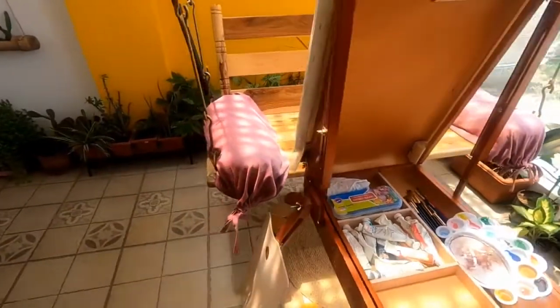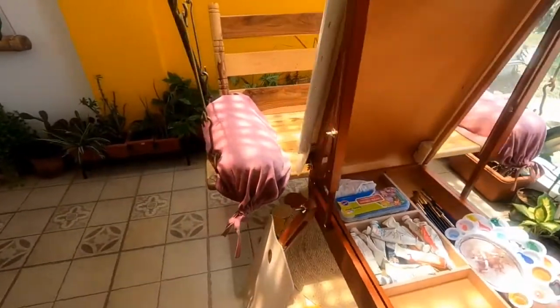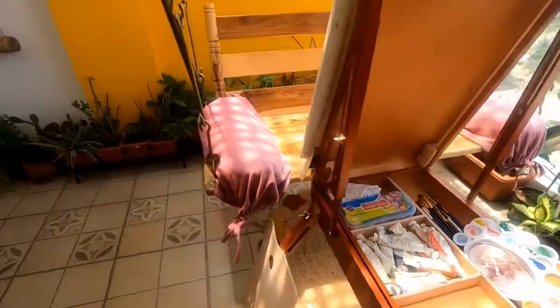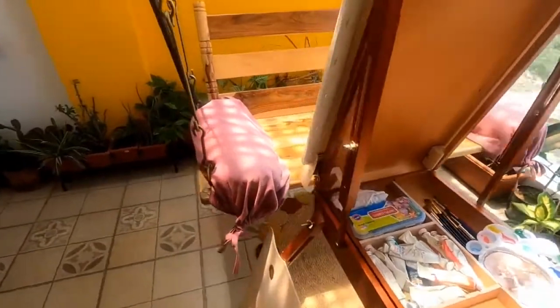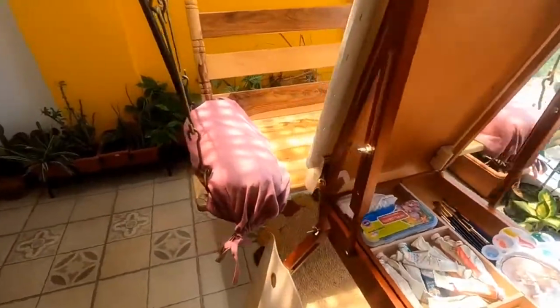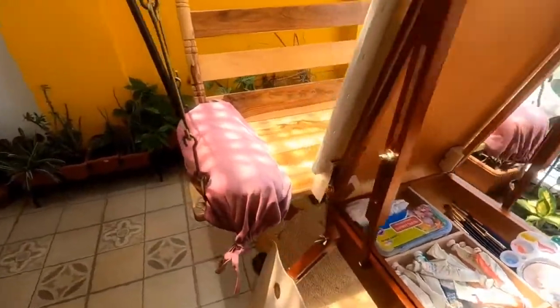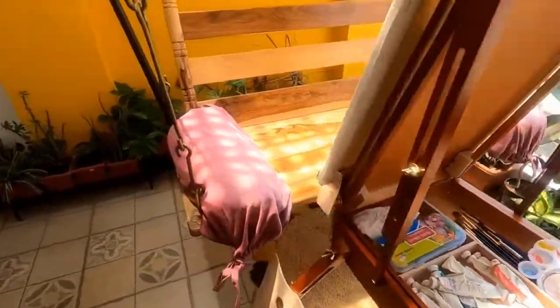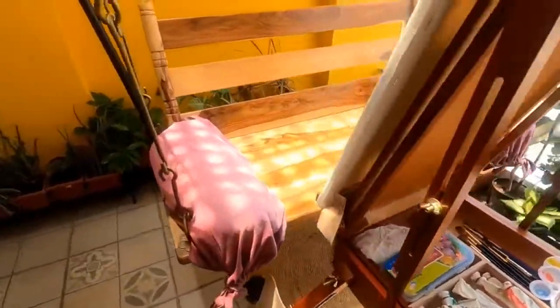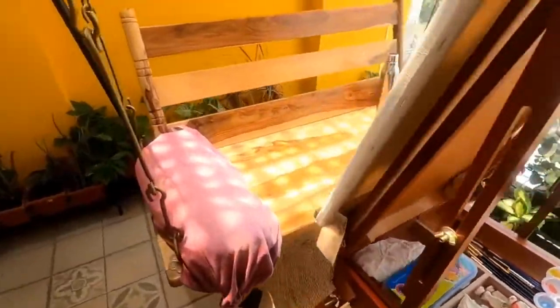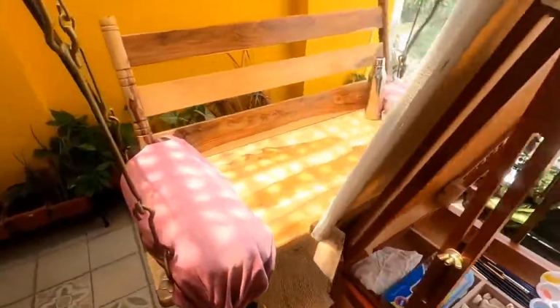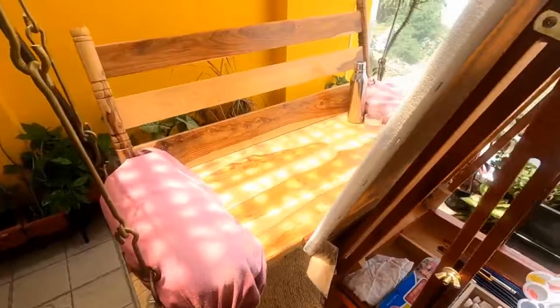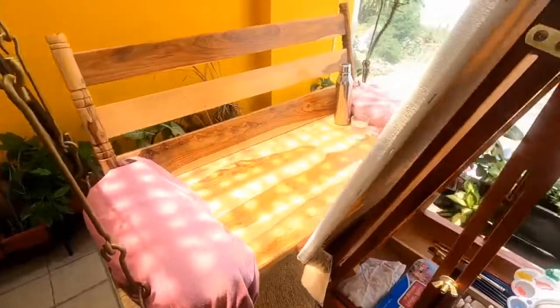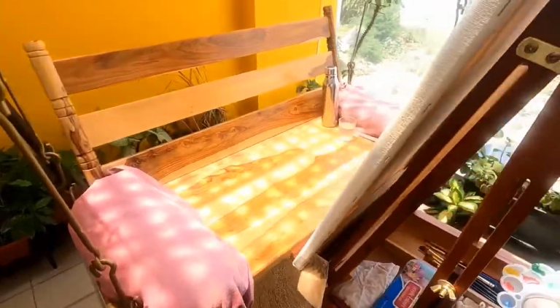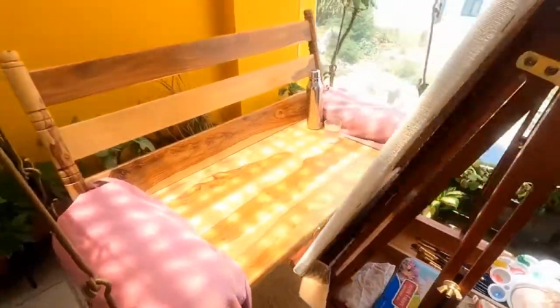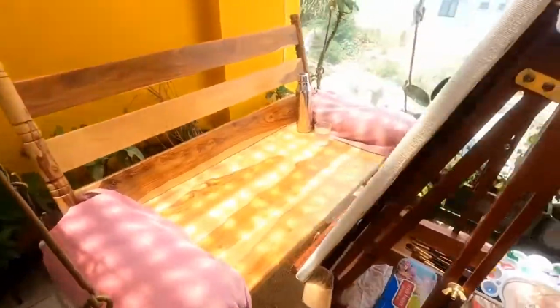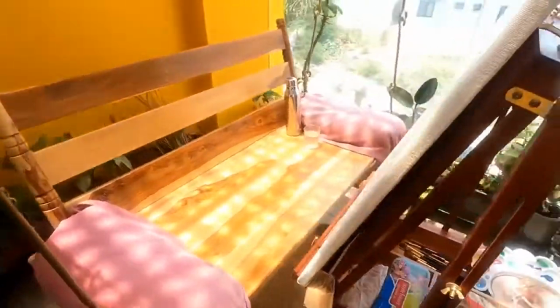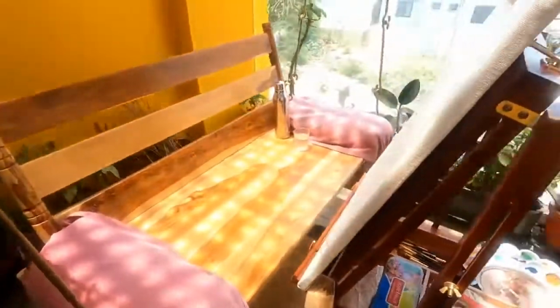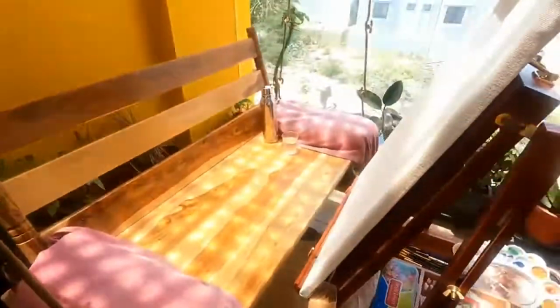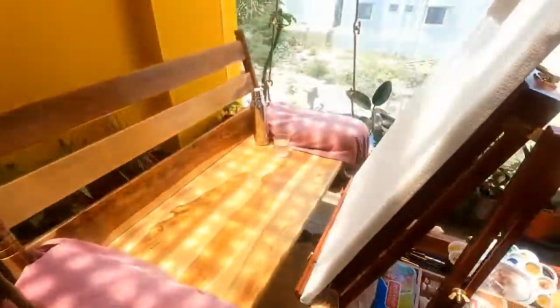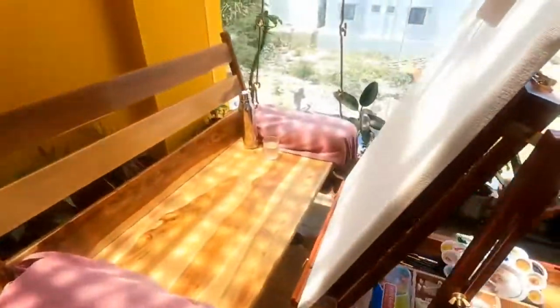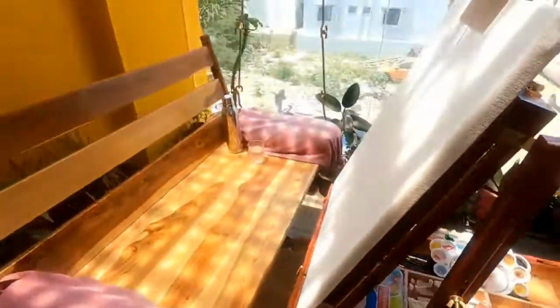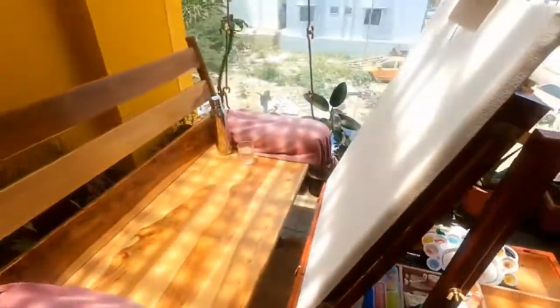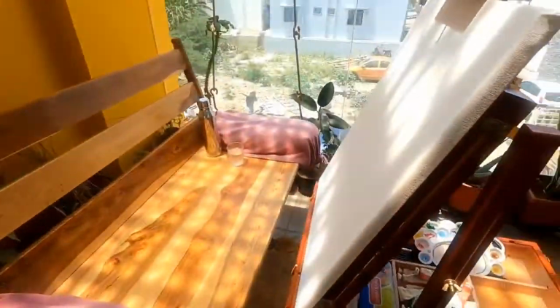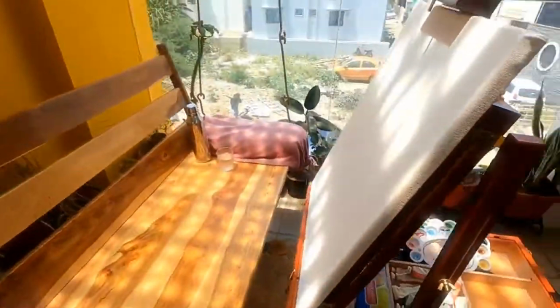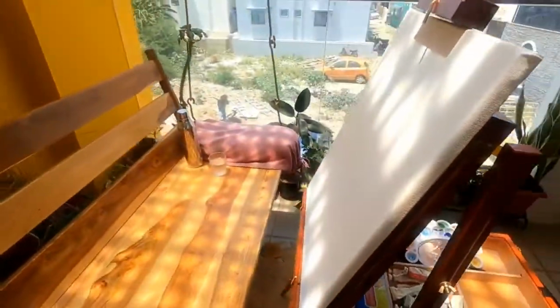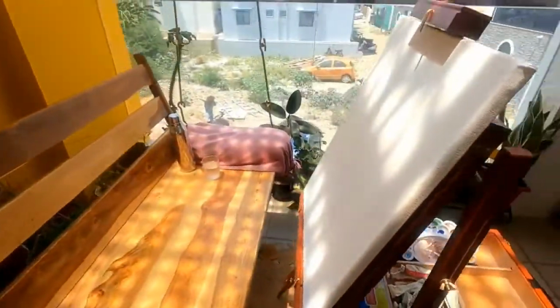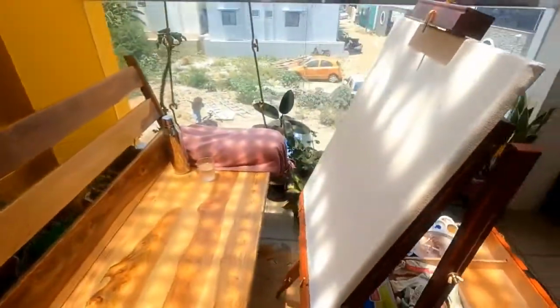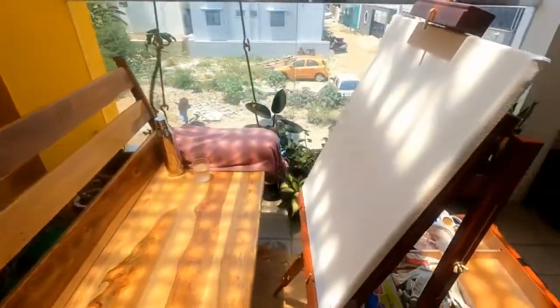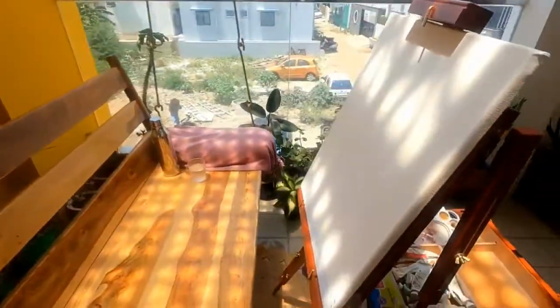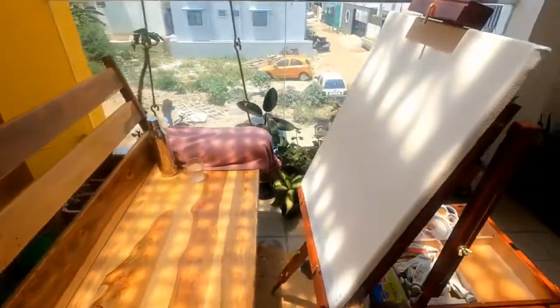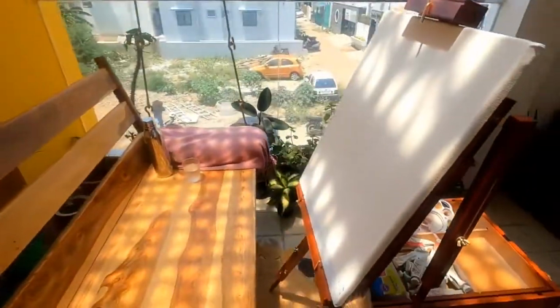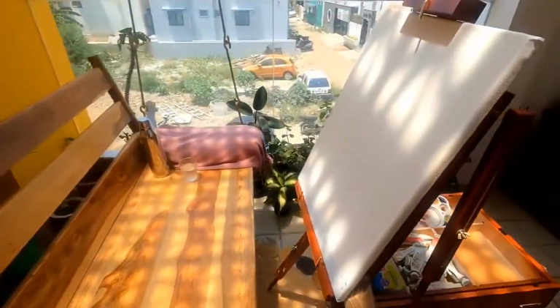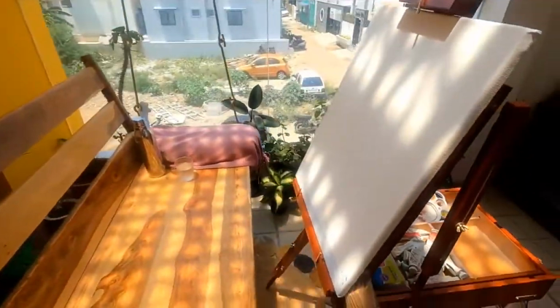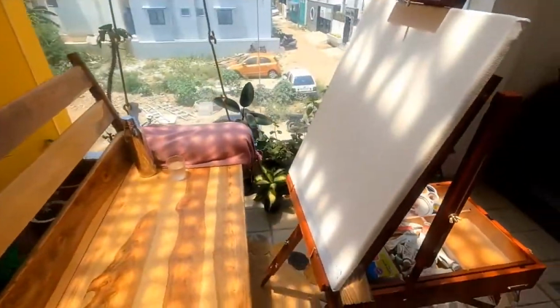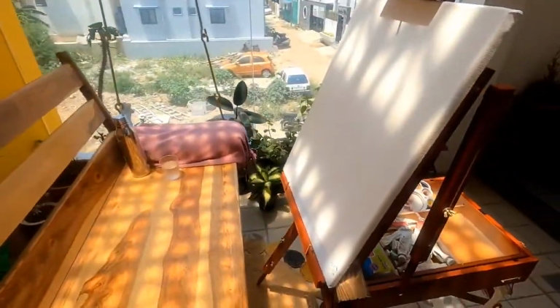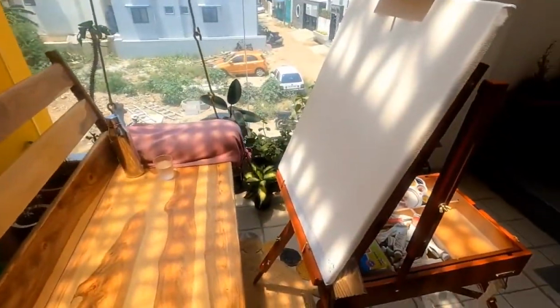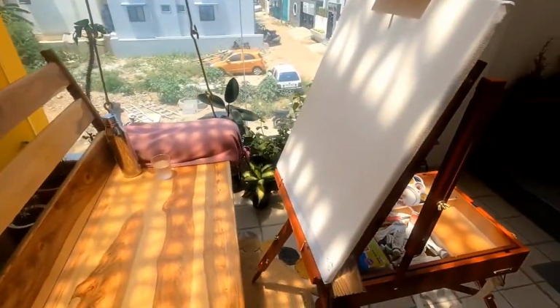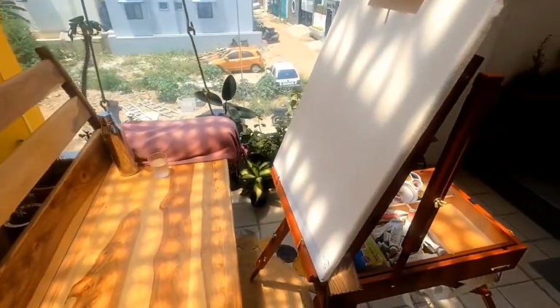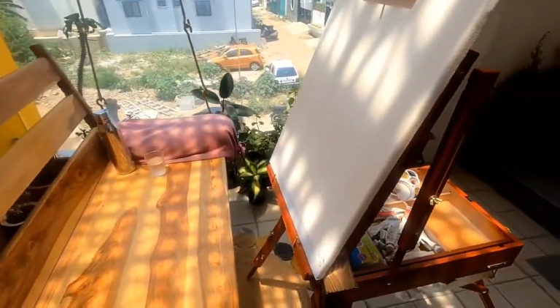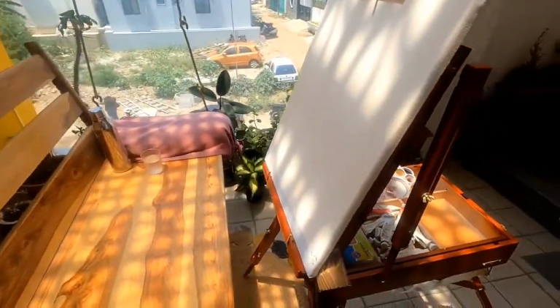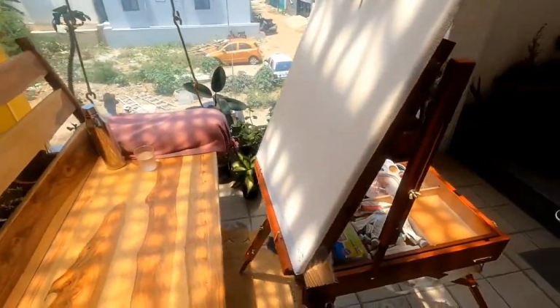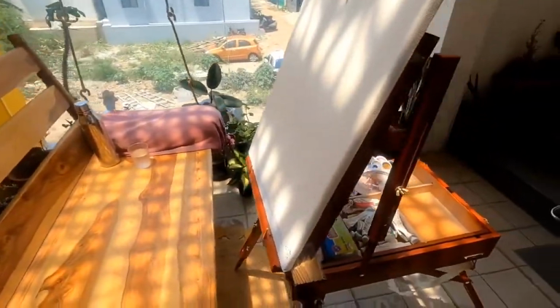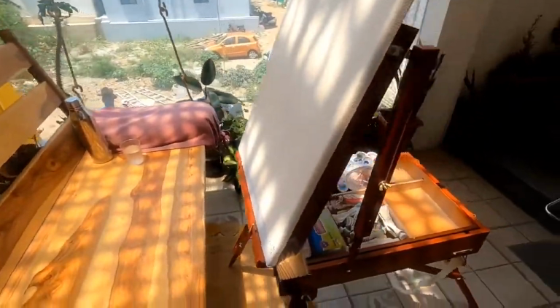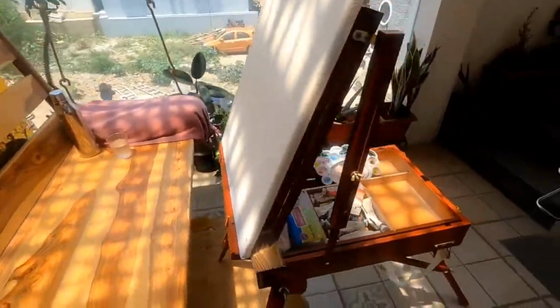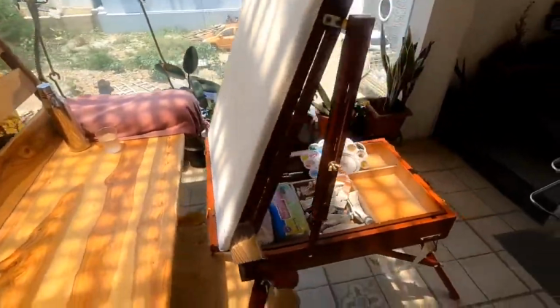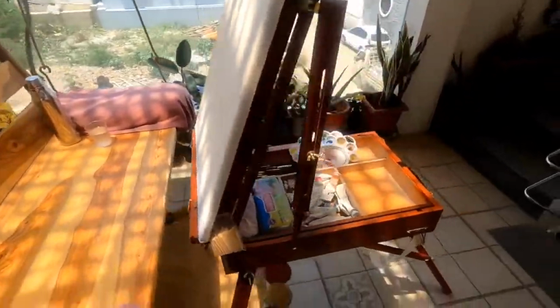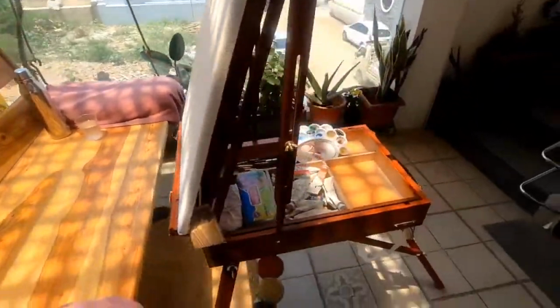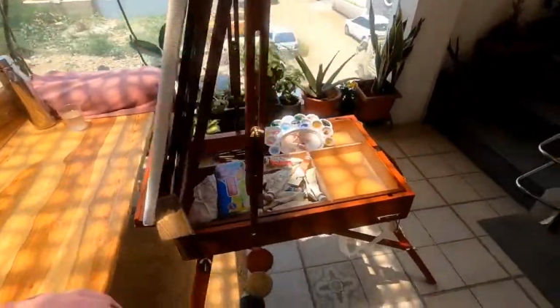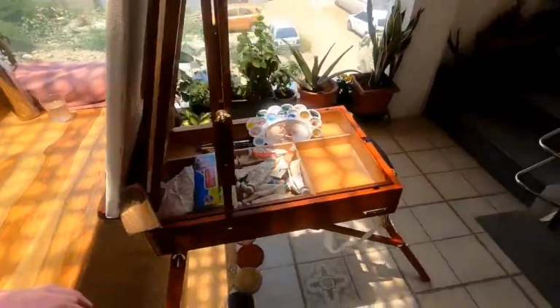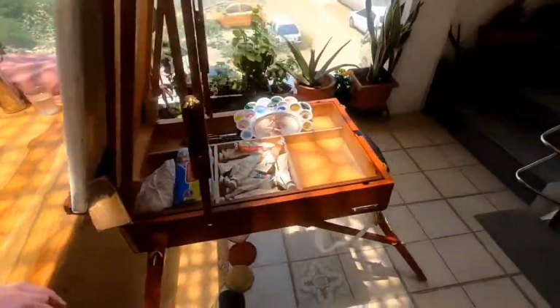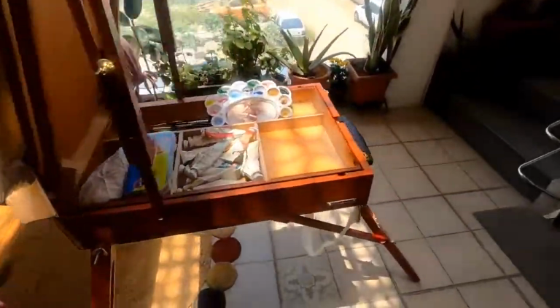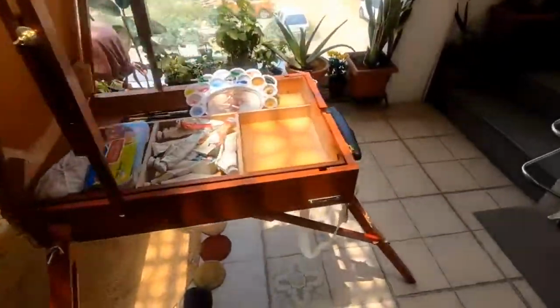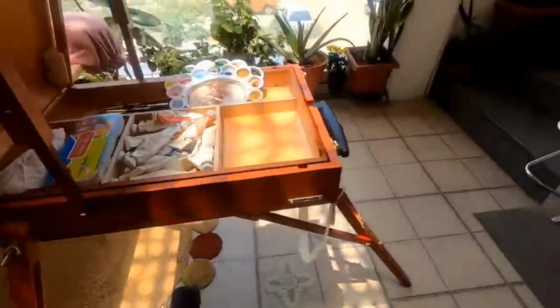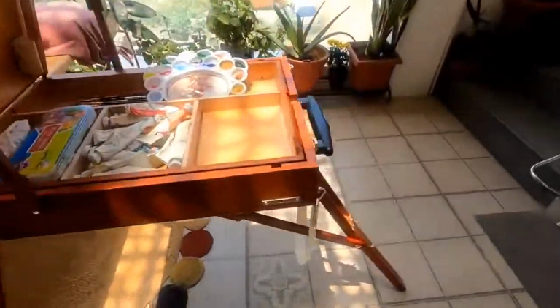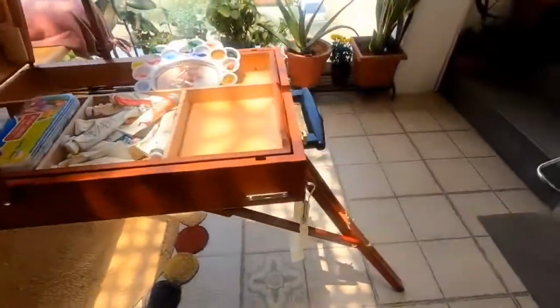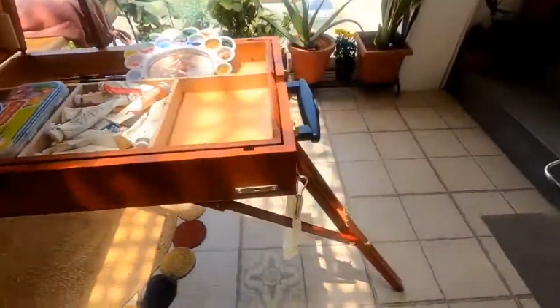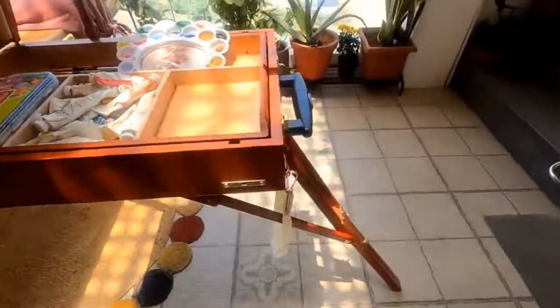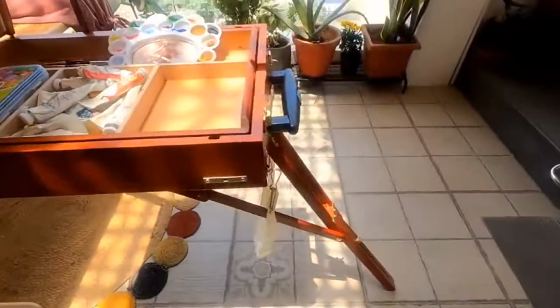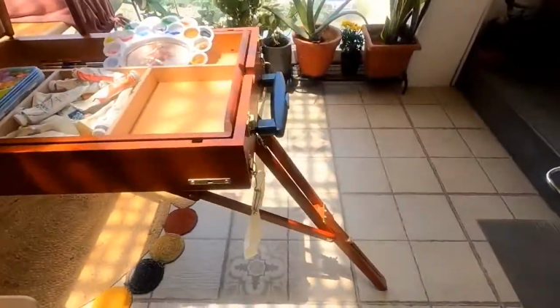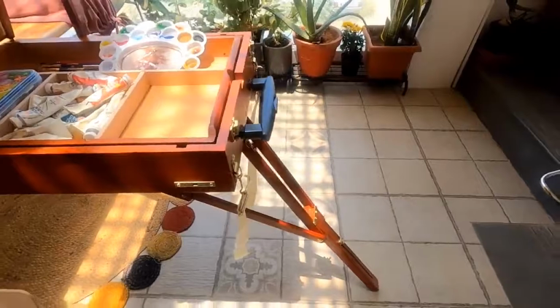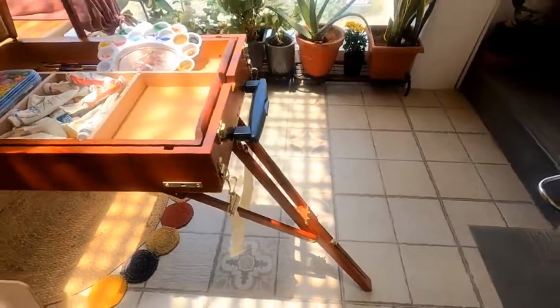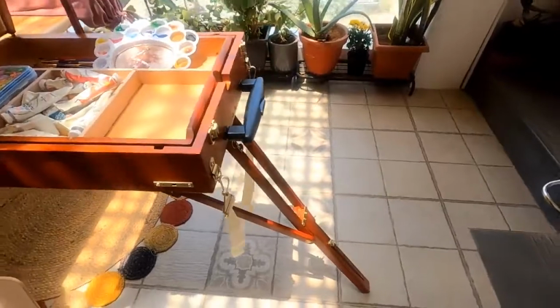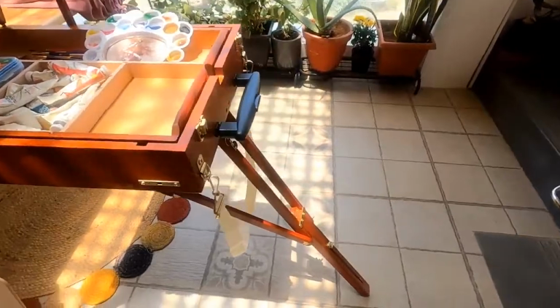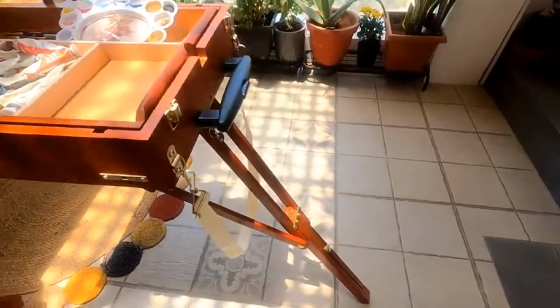It's made of real hardwood, it's bright red and has telescopic adjustable legs to suit all types of terrain.